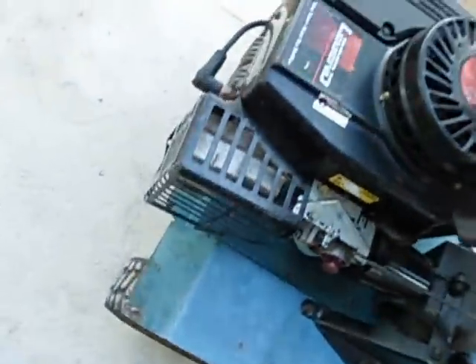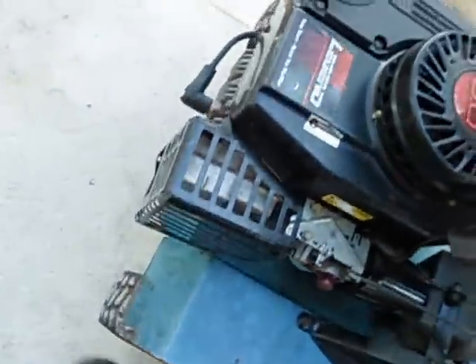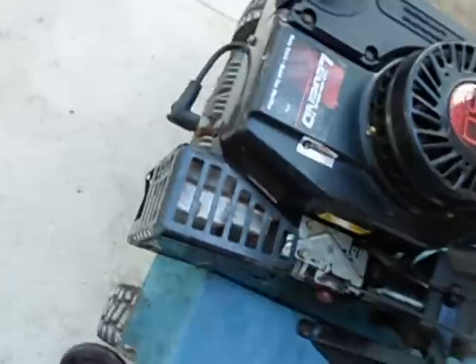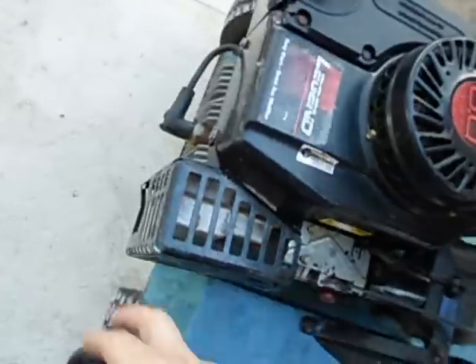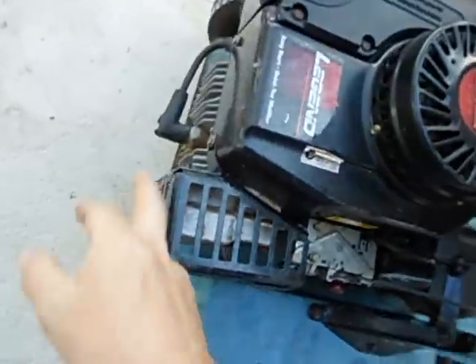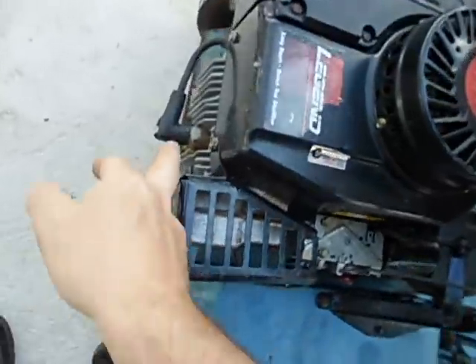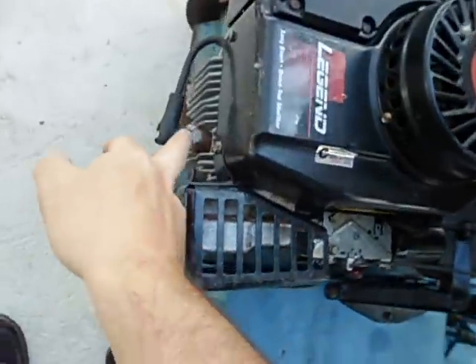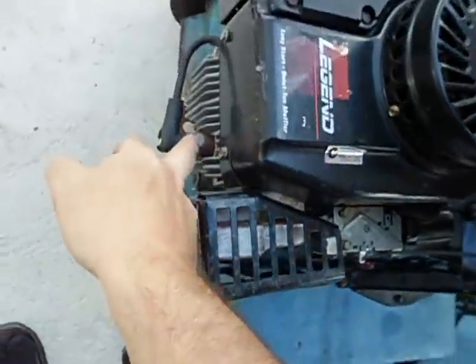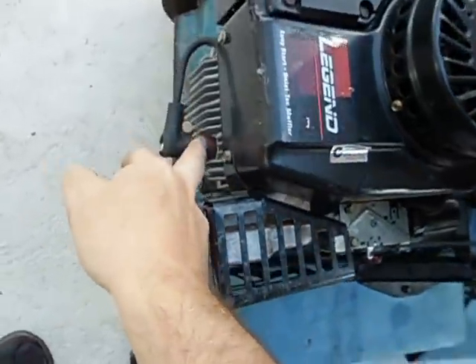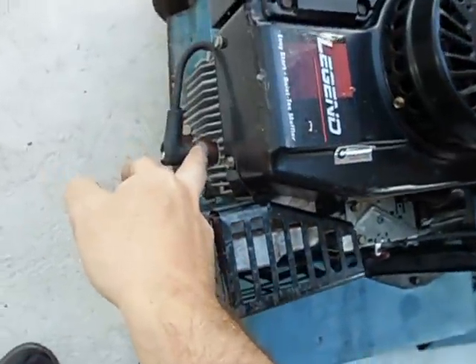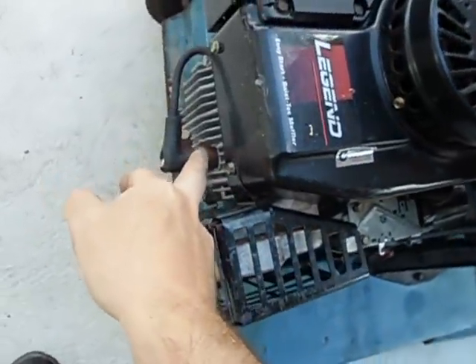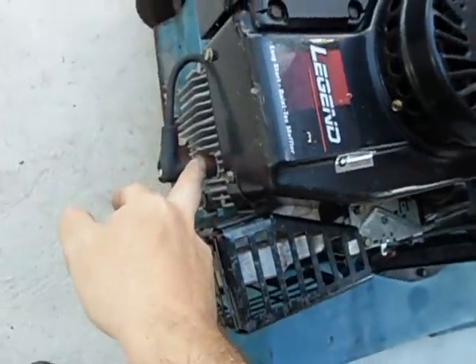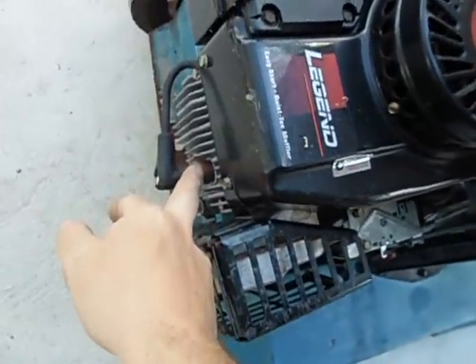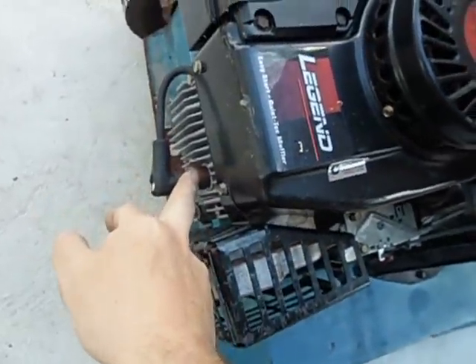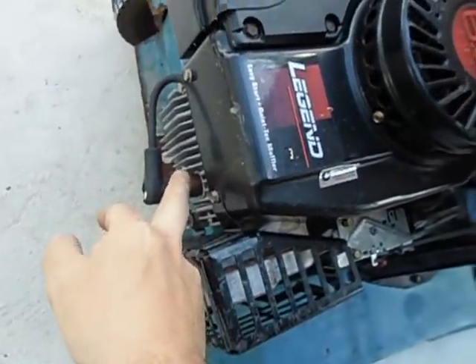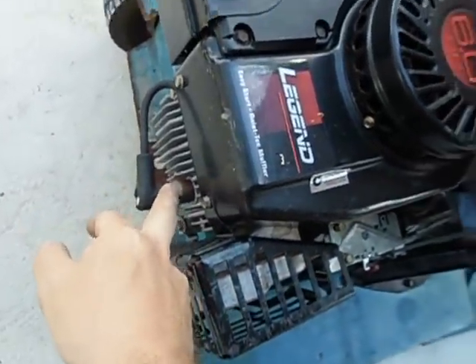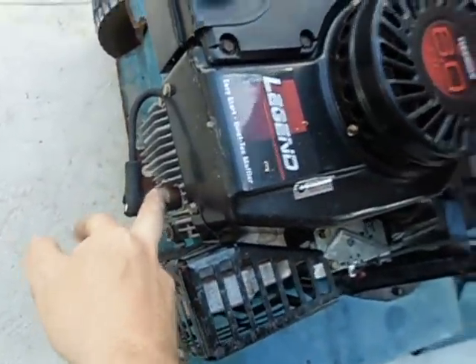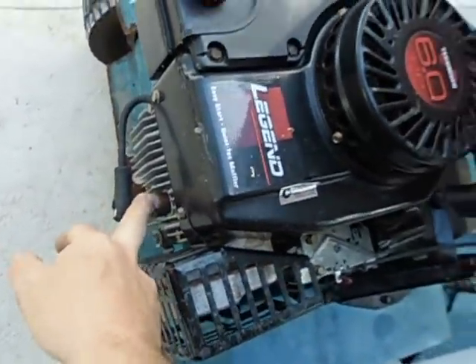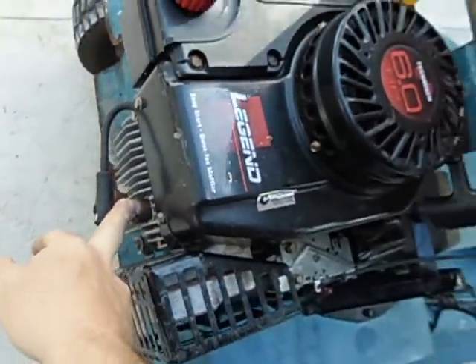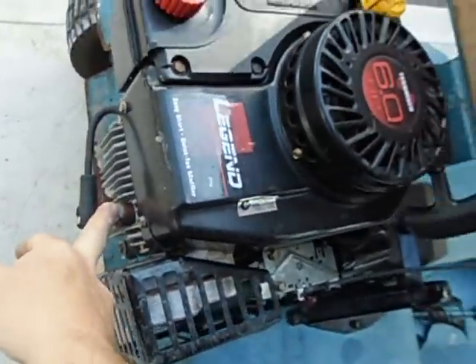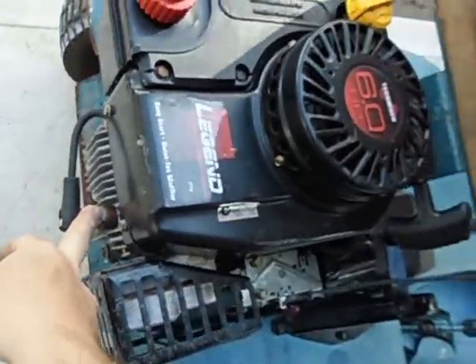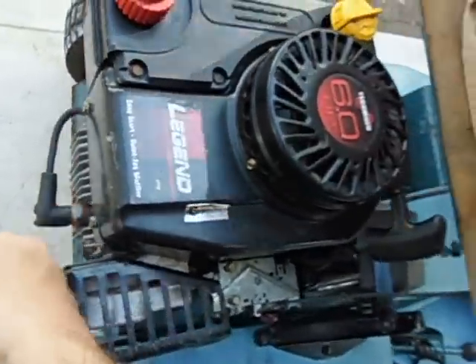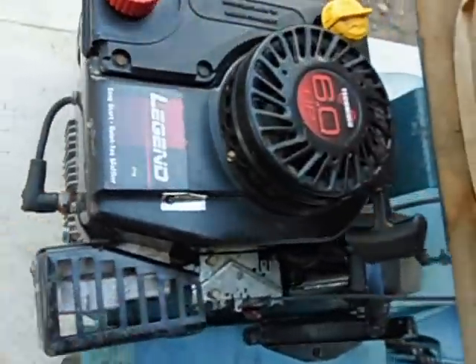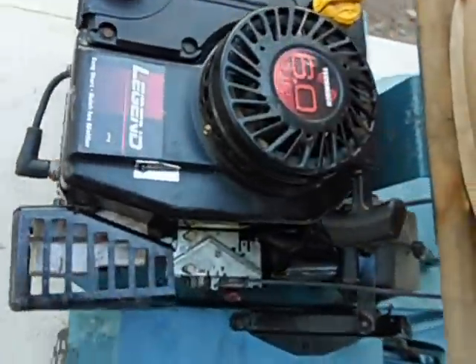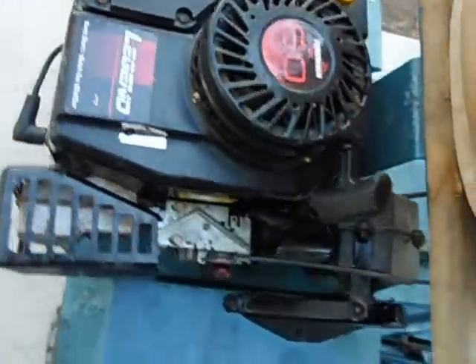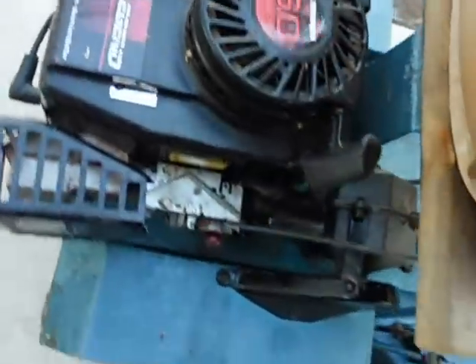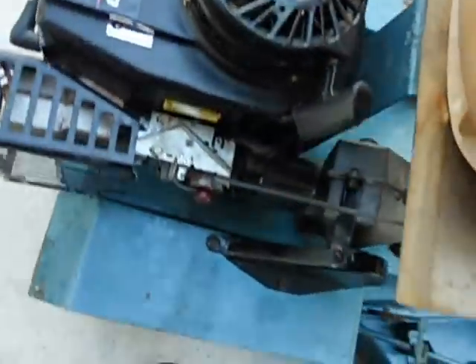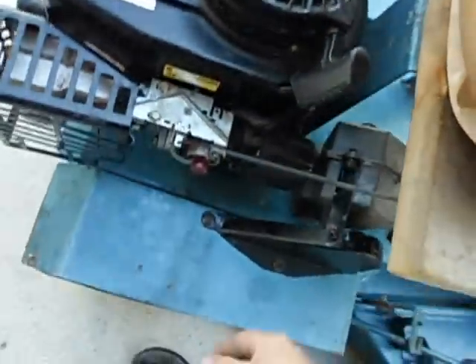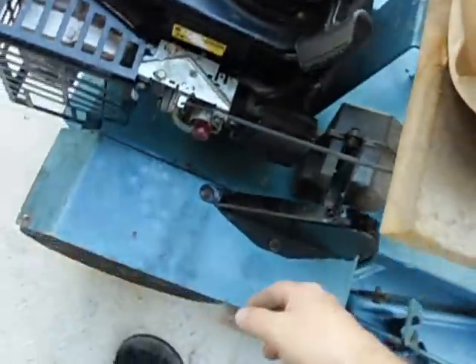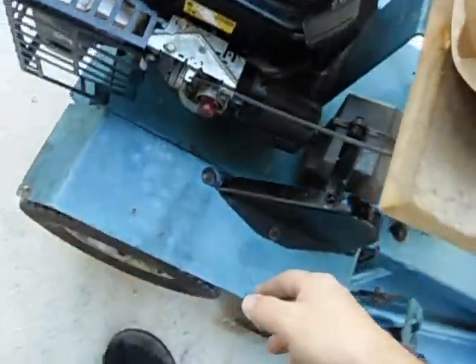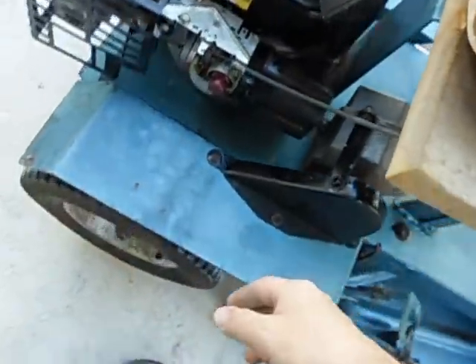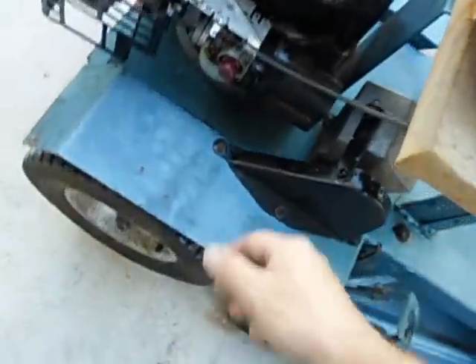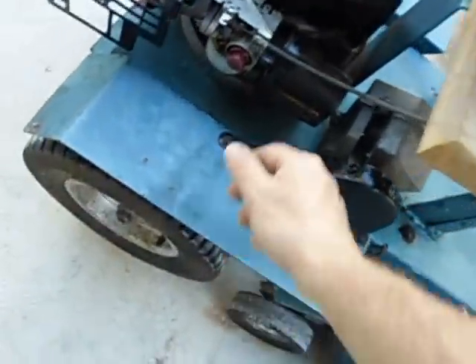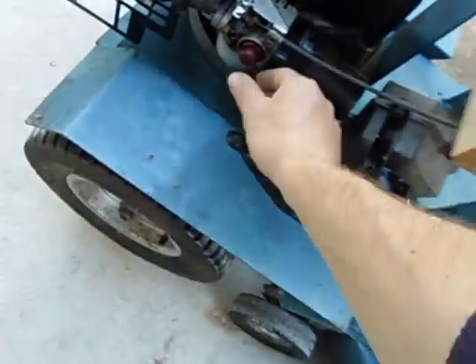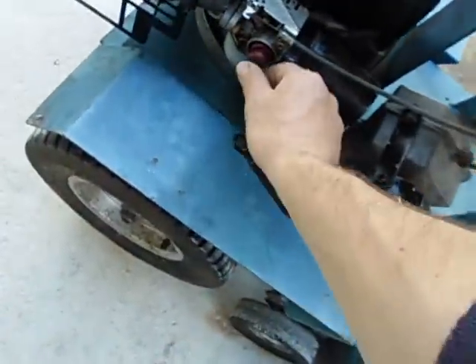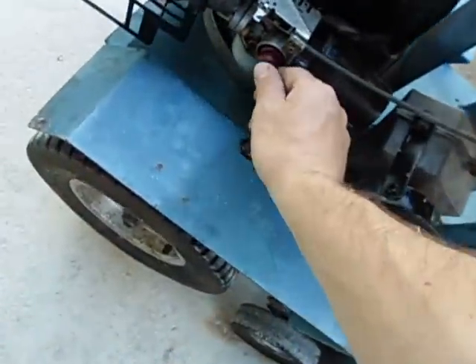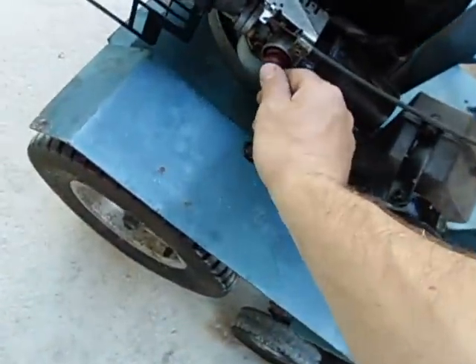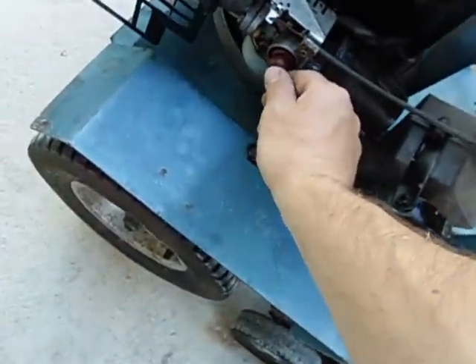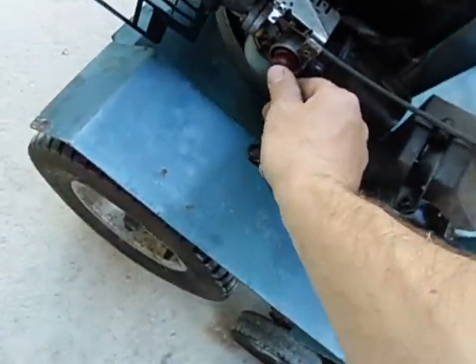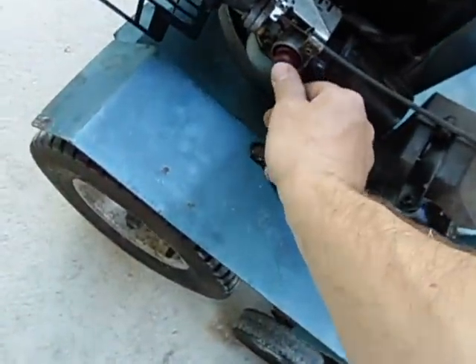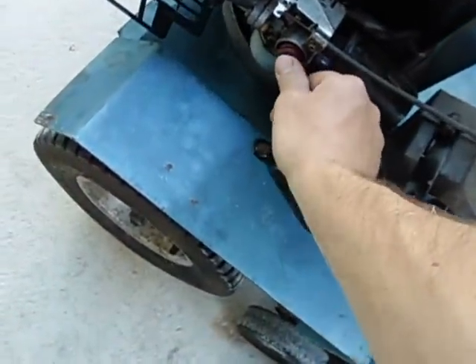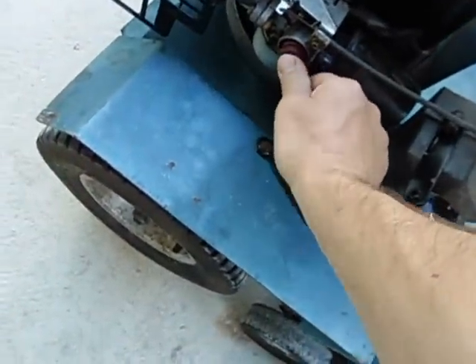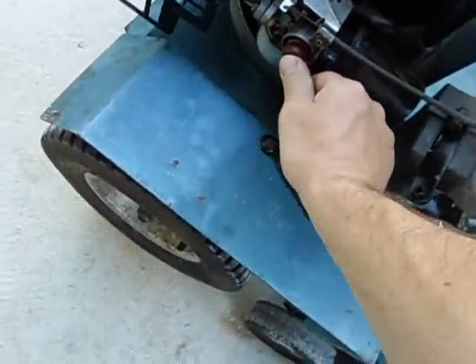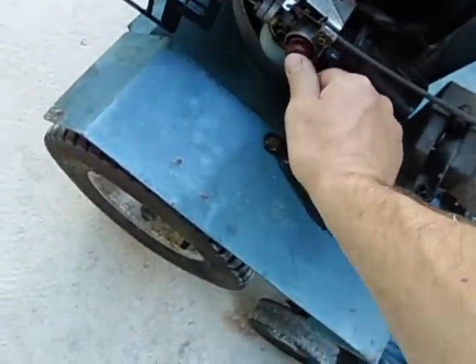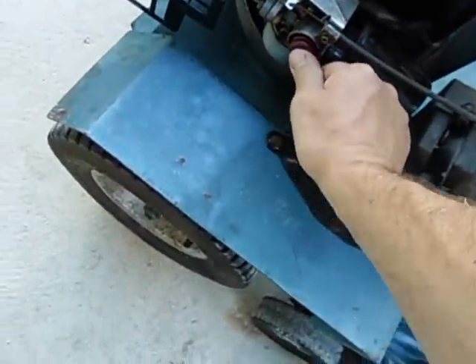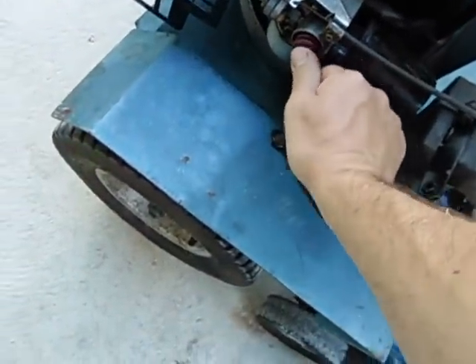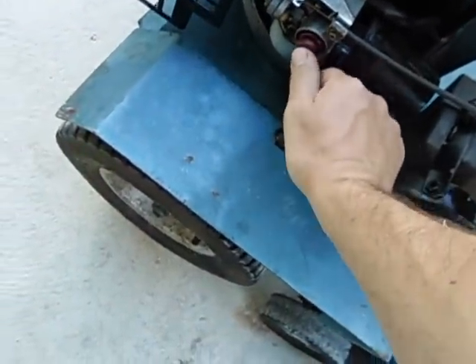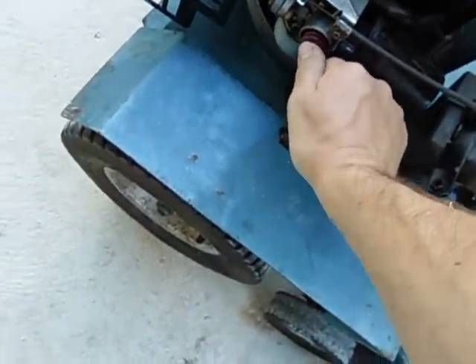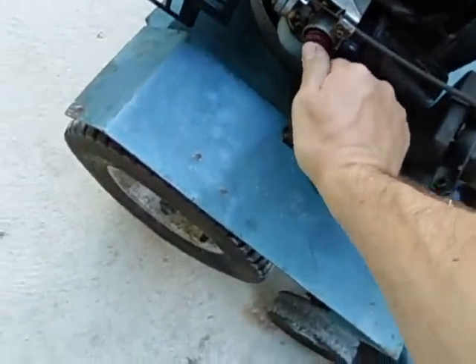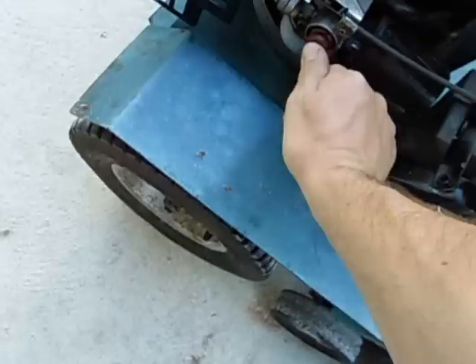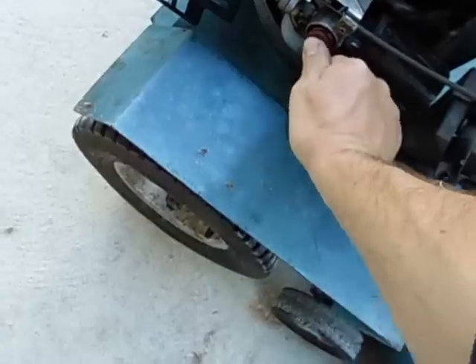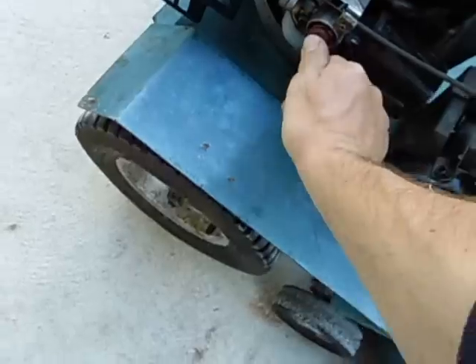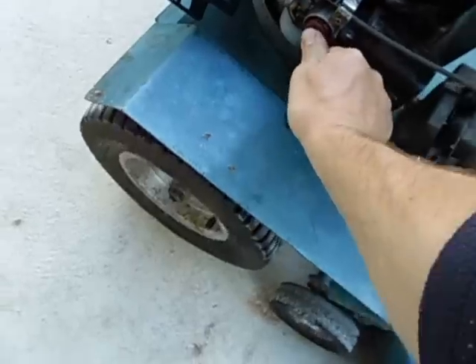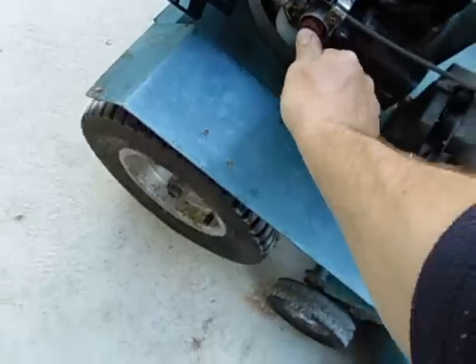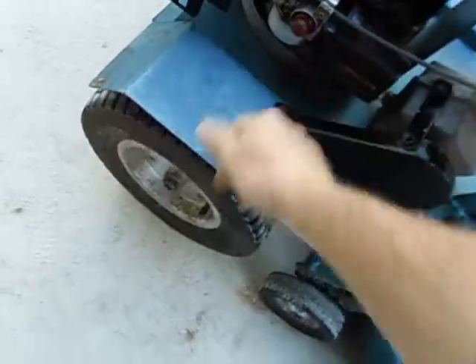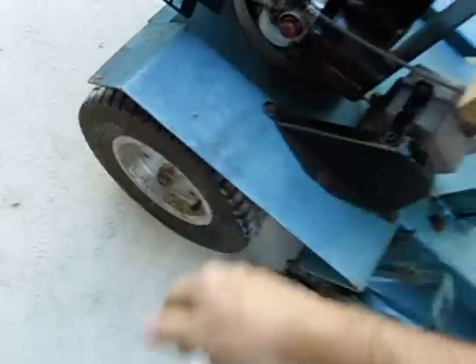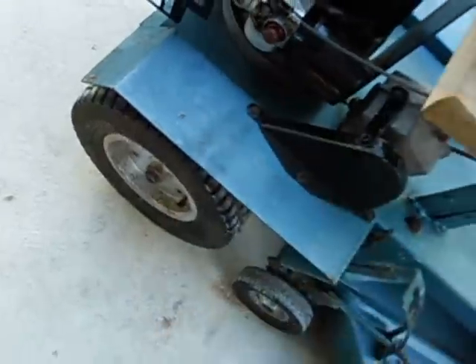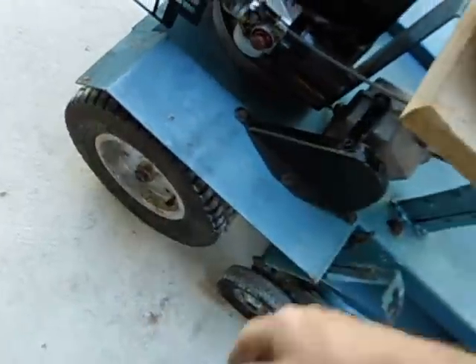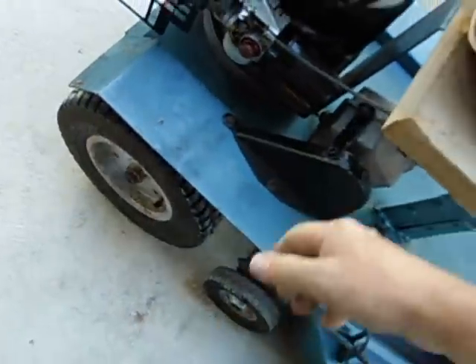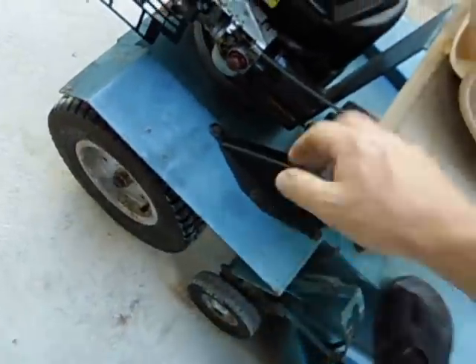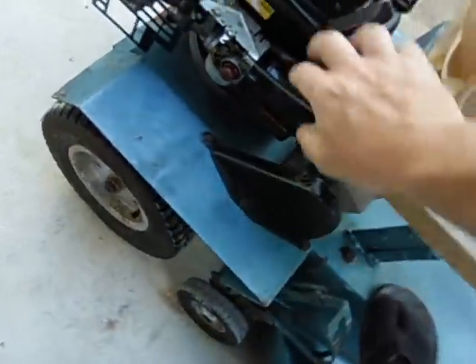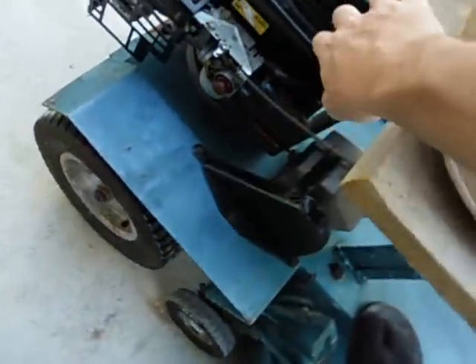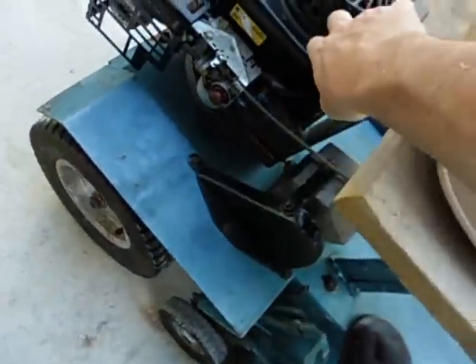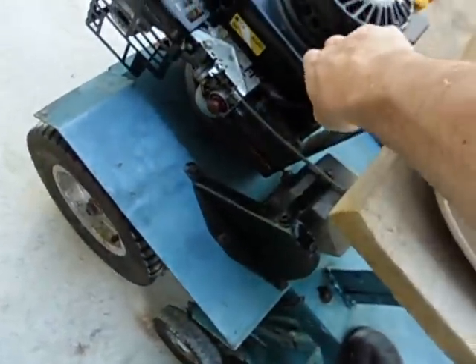It all seems to function not too badly. All I've done is clean the spark plug. Let's see if she will go.